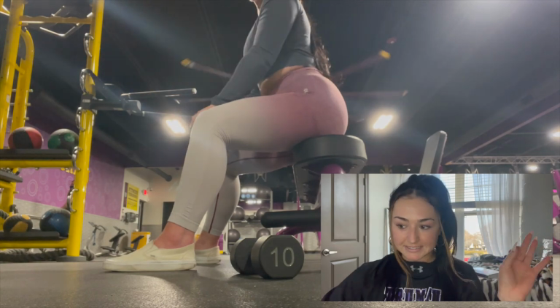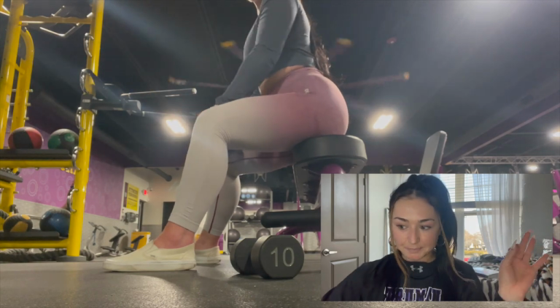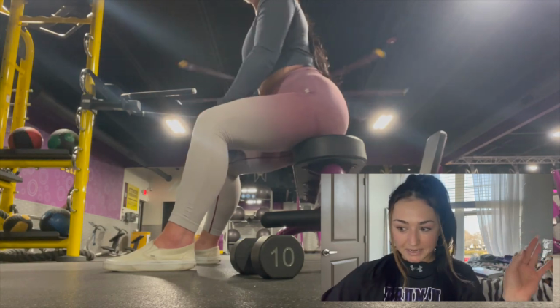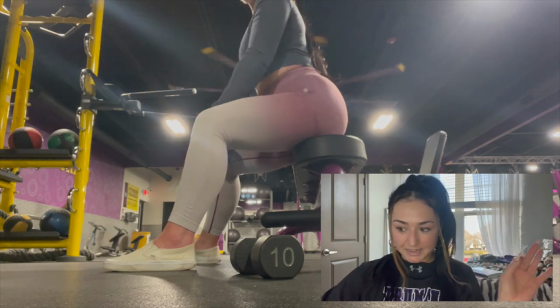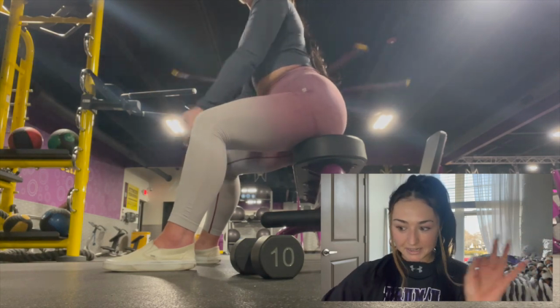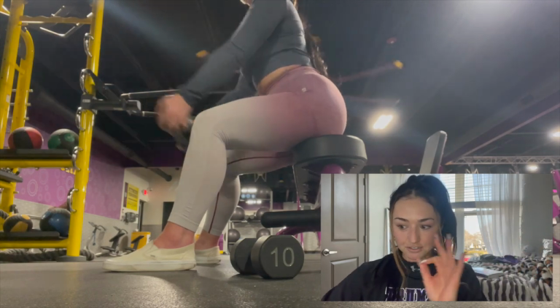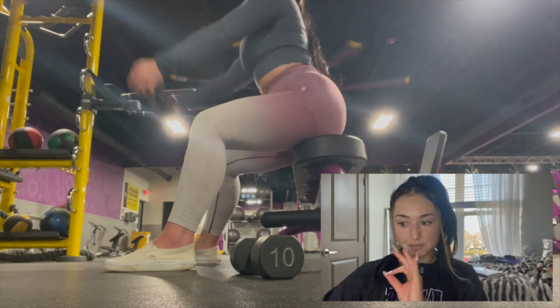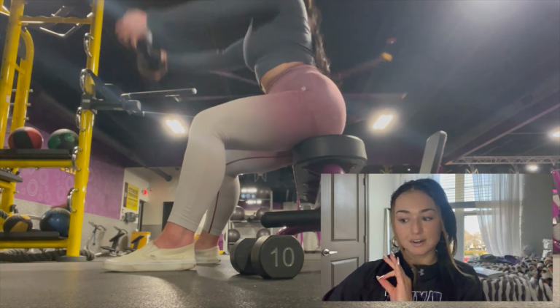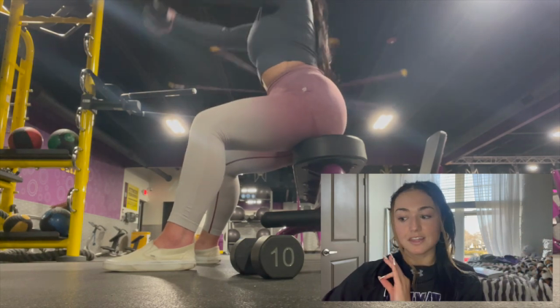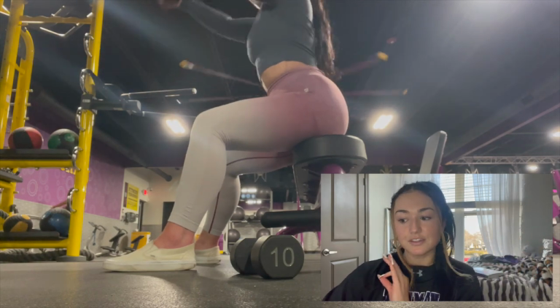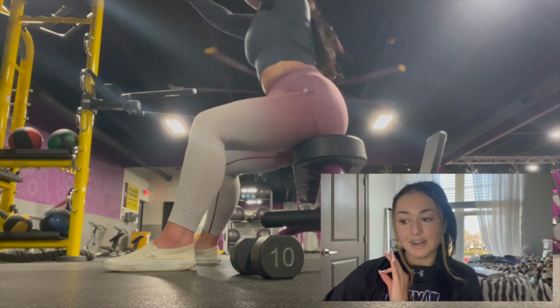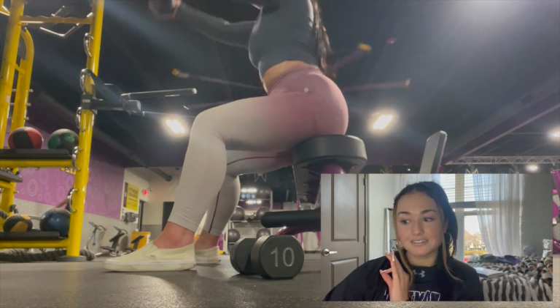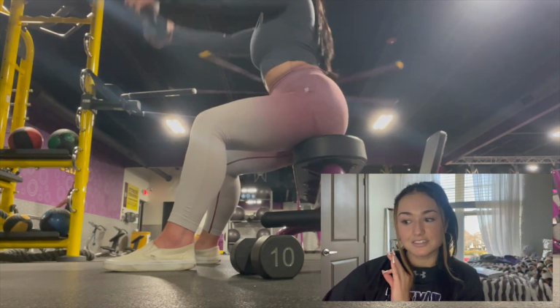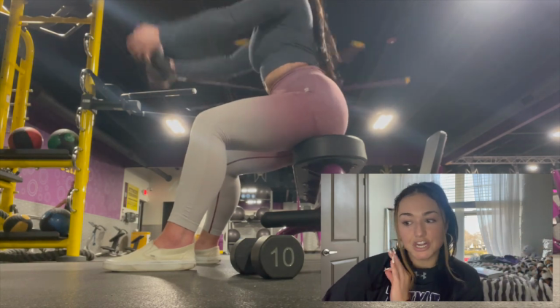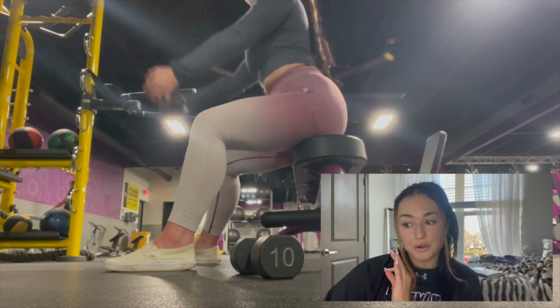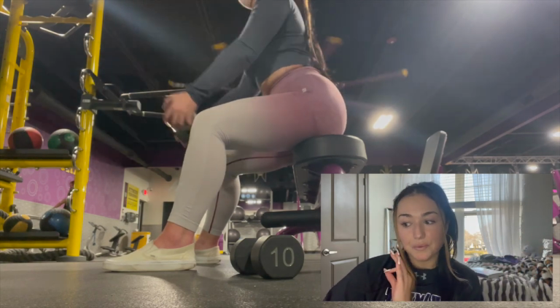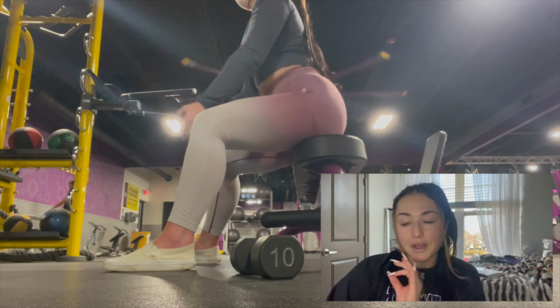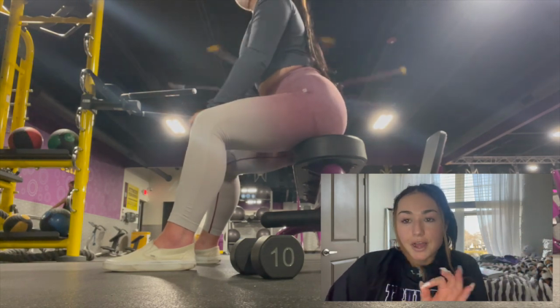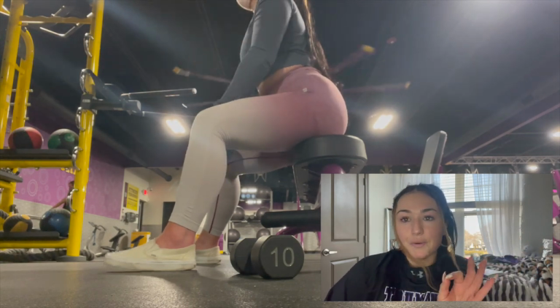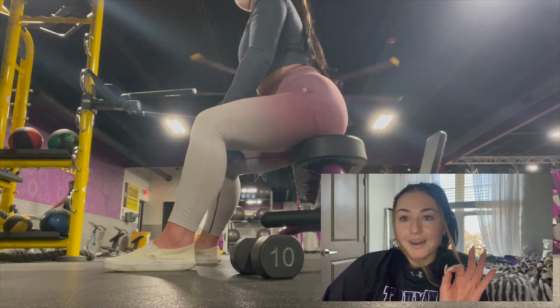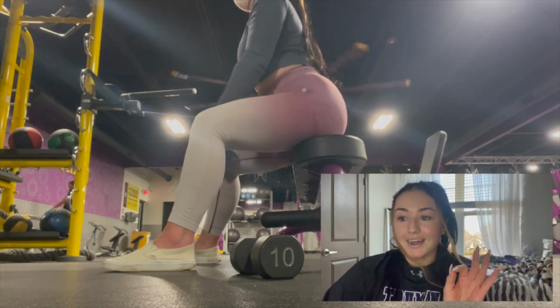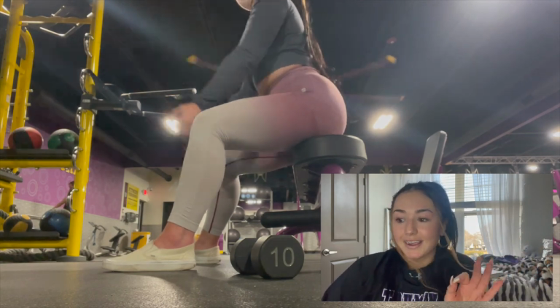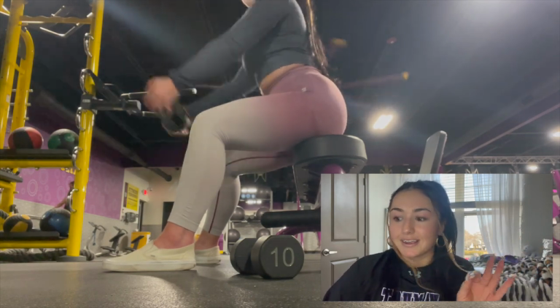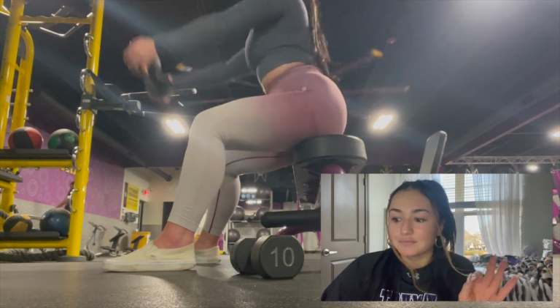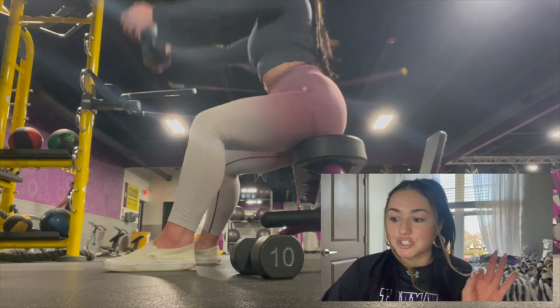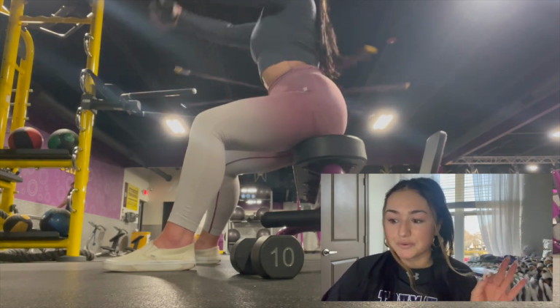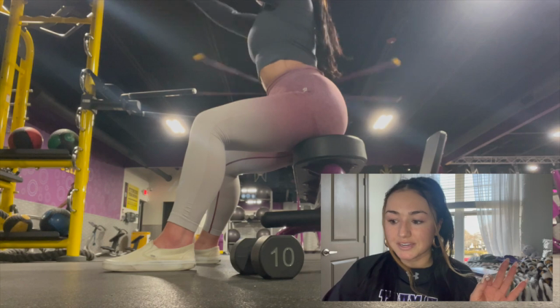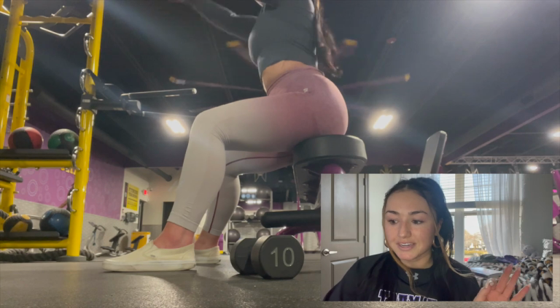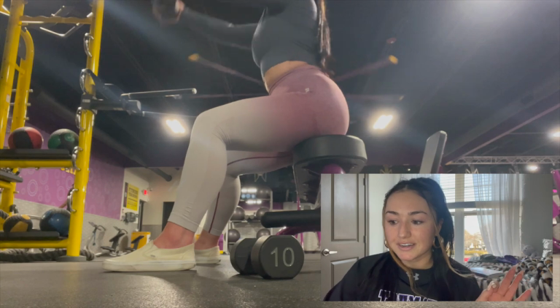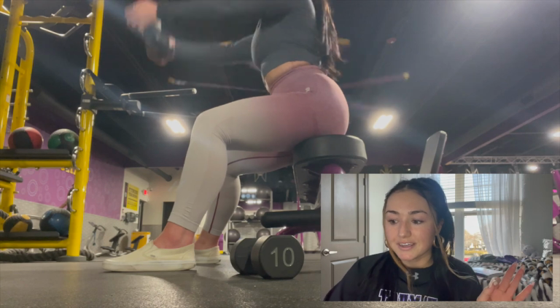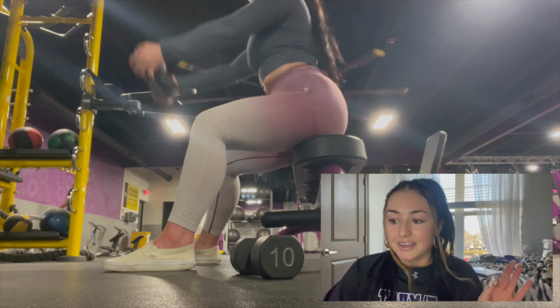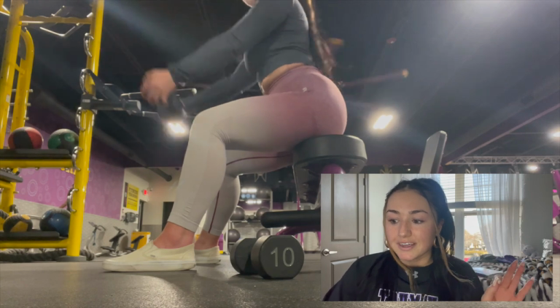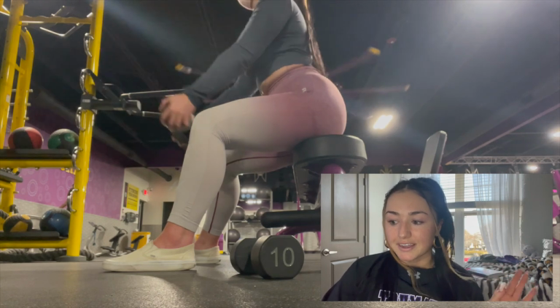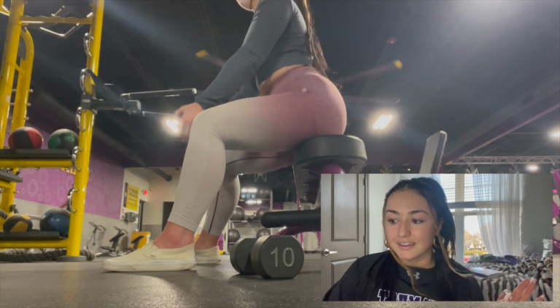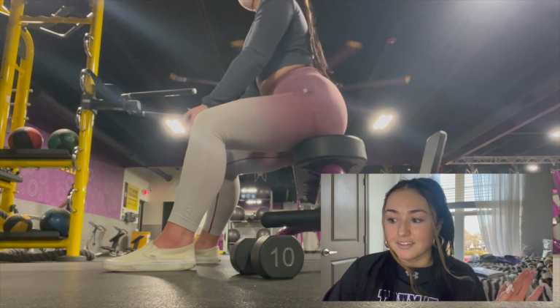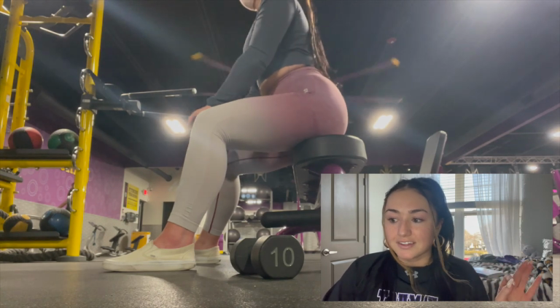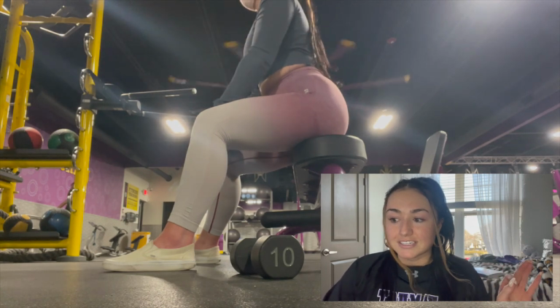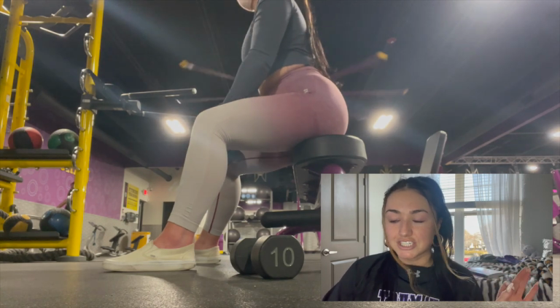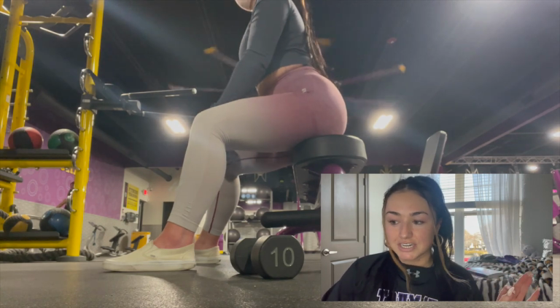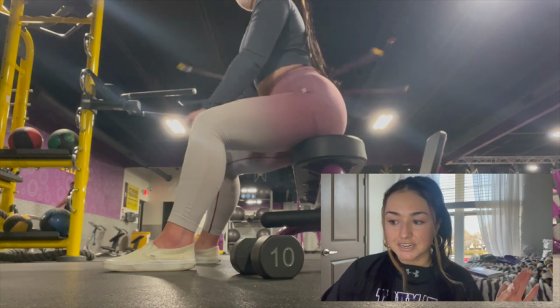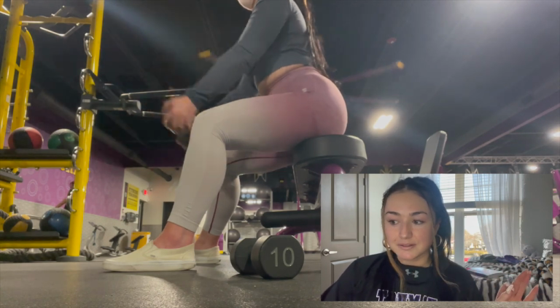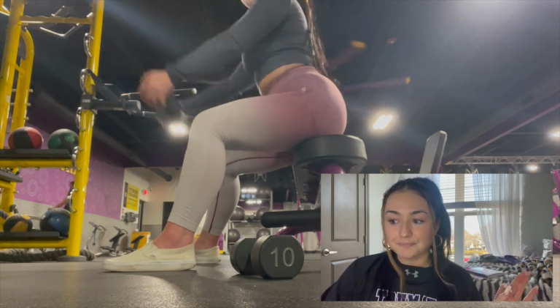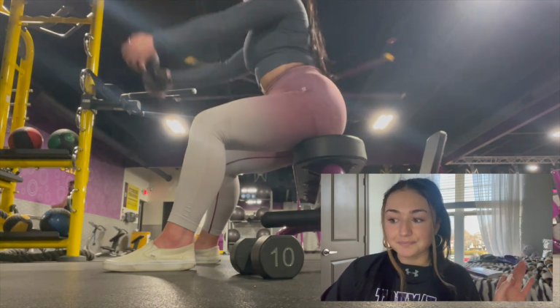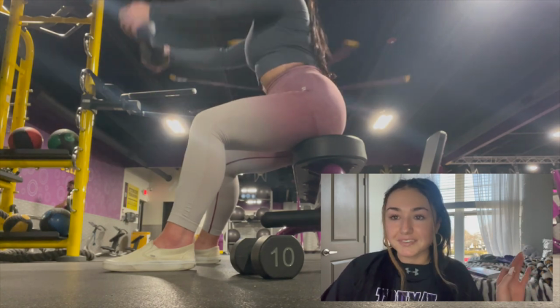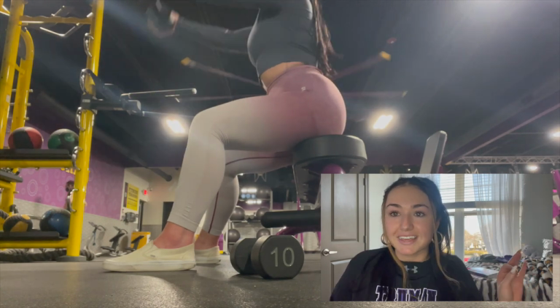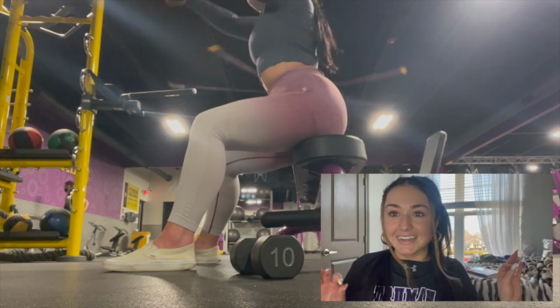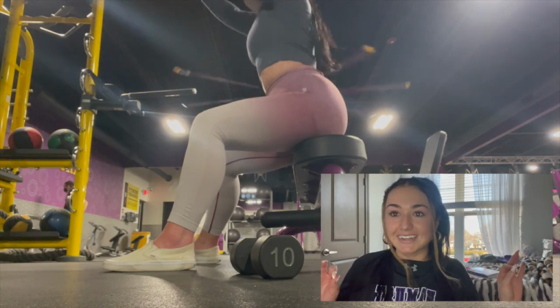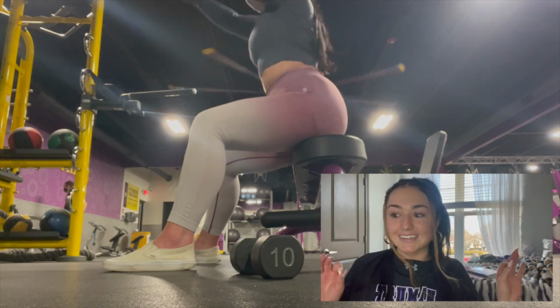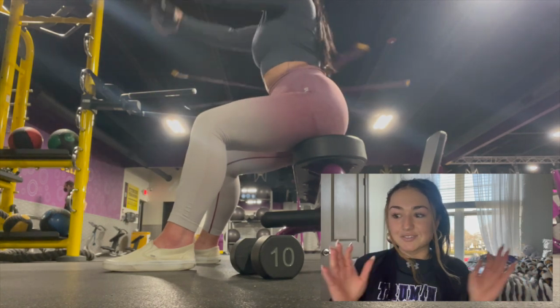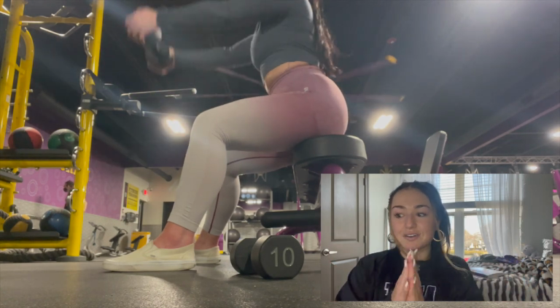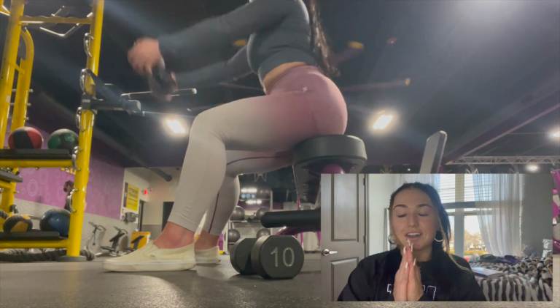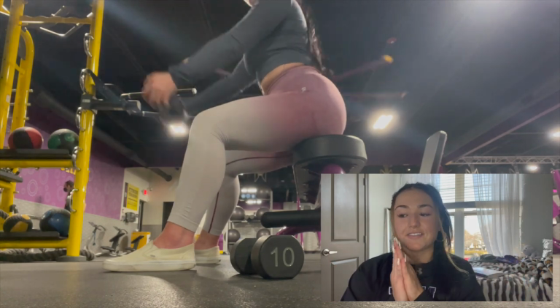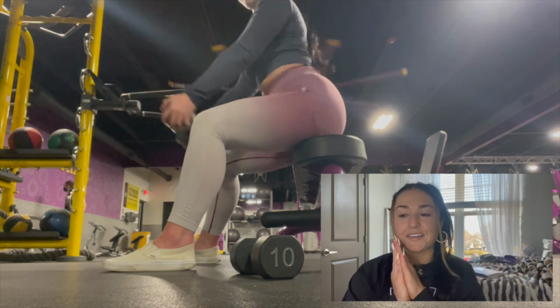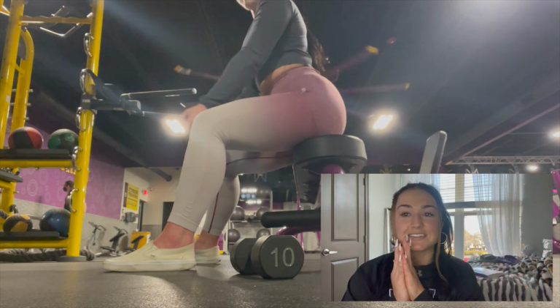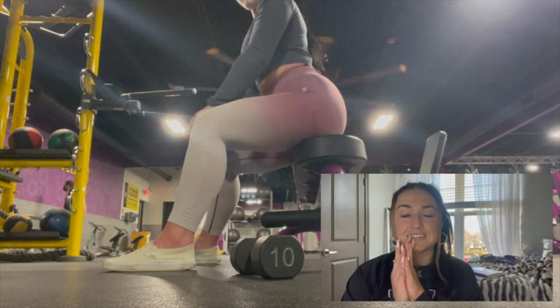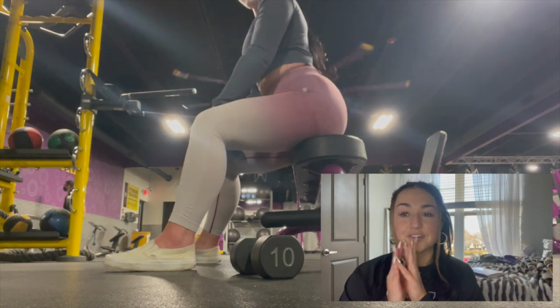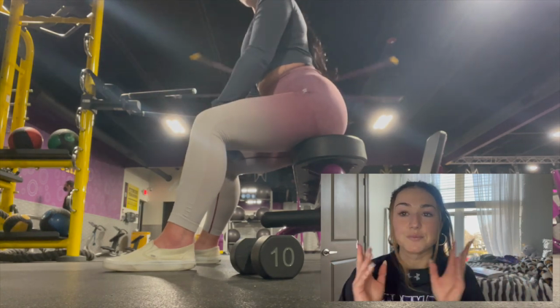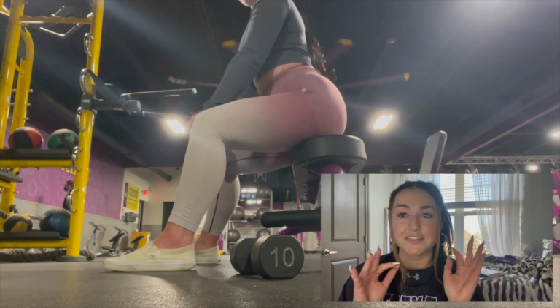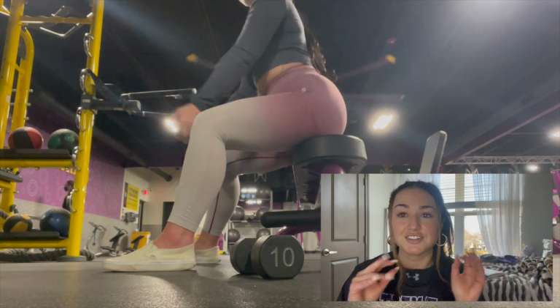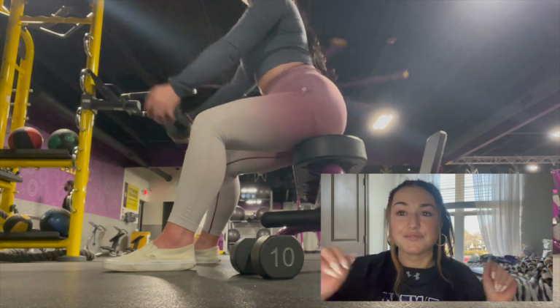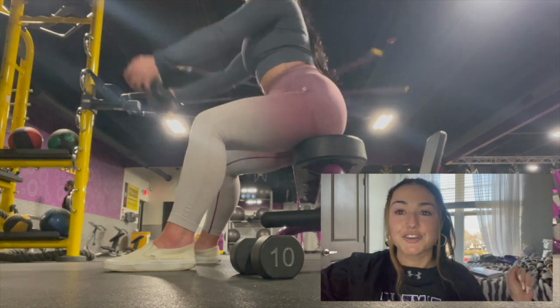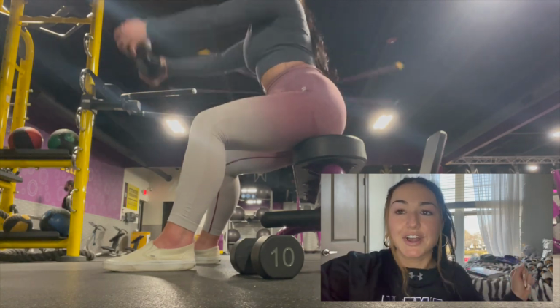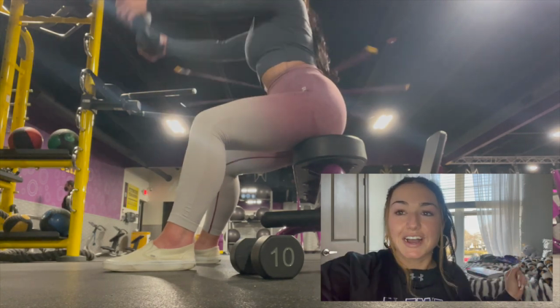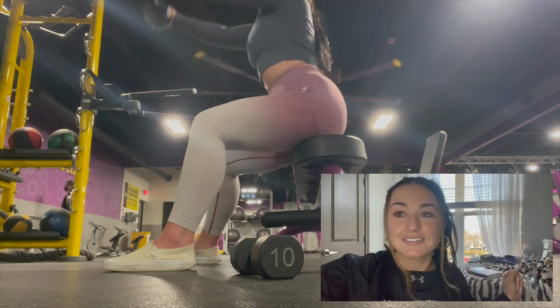You're not gonna see all the sets, but I just wanted to let you guys know what I'm doing in the gym. I'm so glad I finally got to film in the gym for you guys.